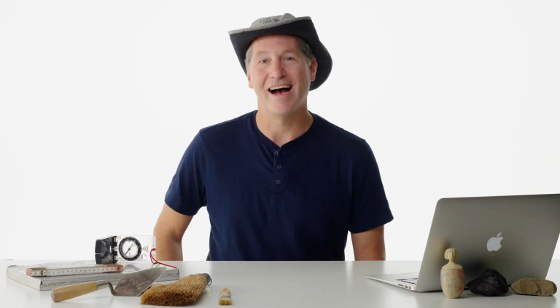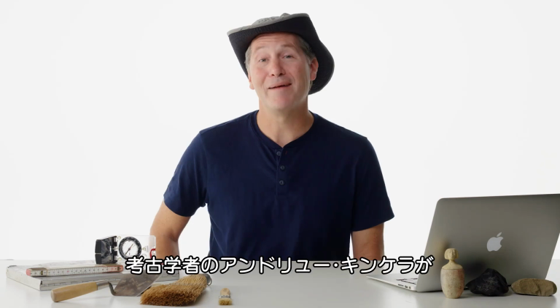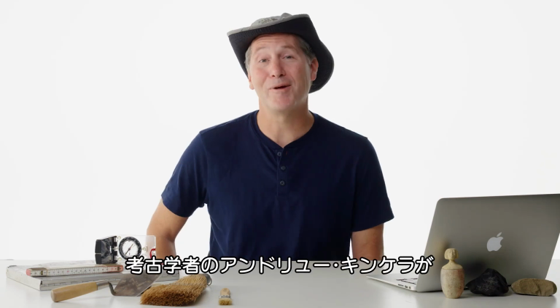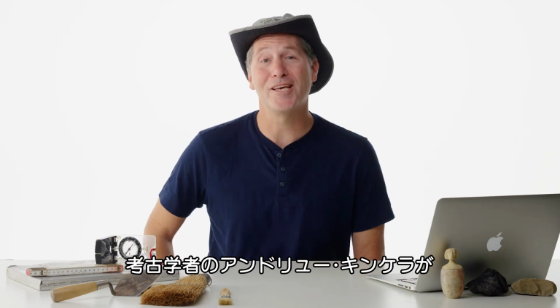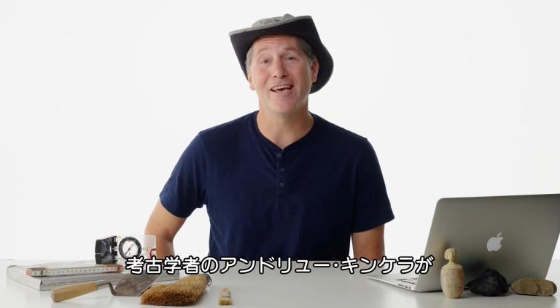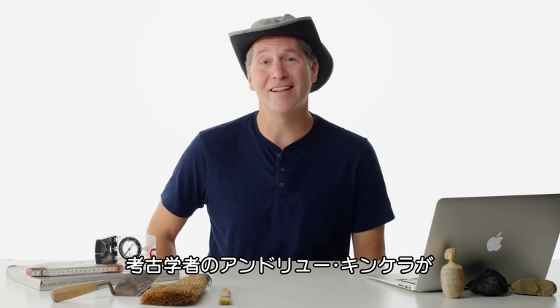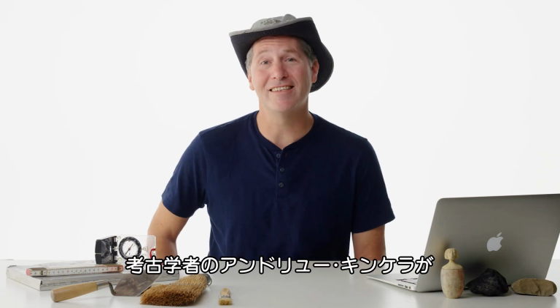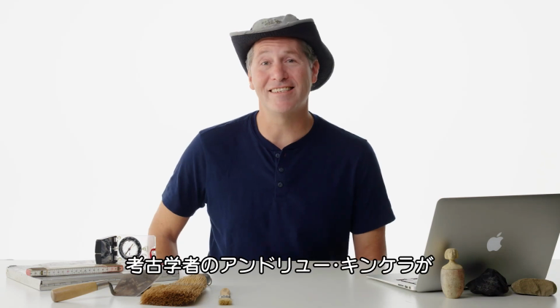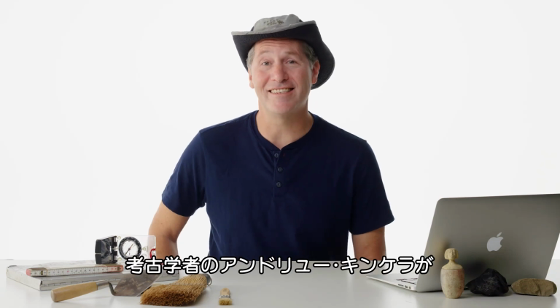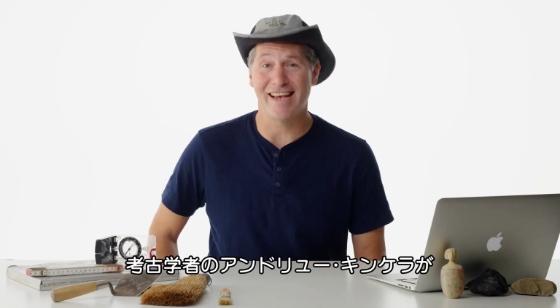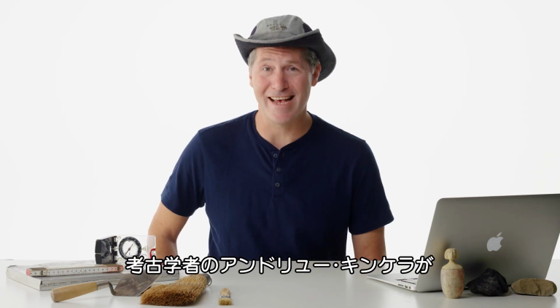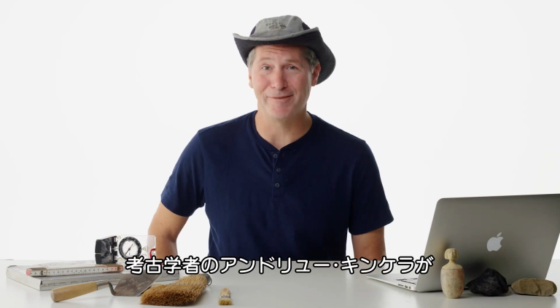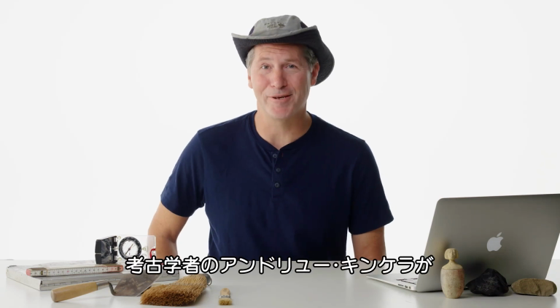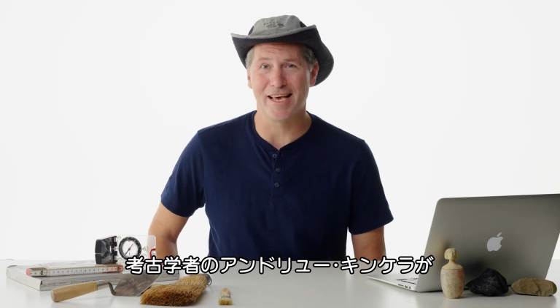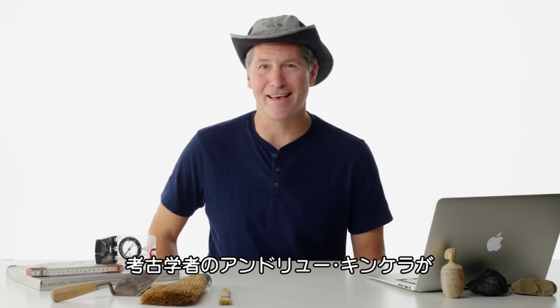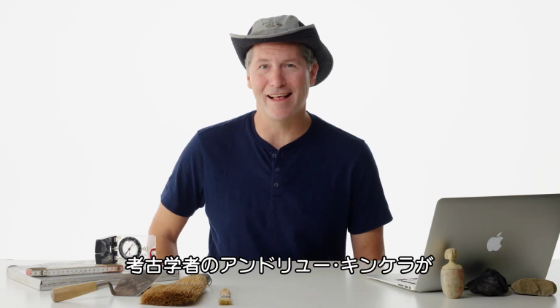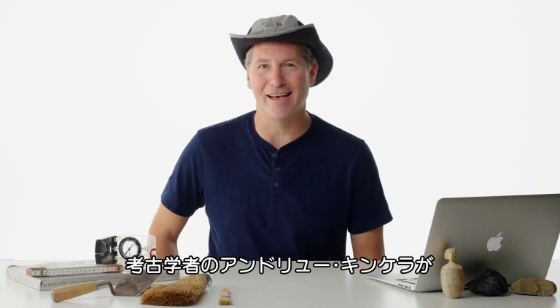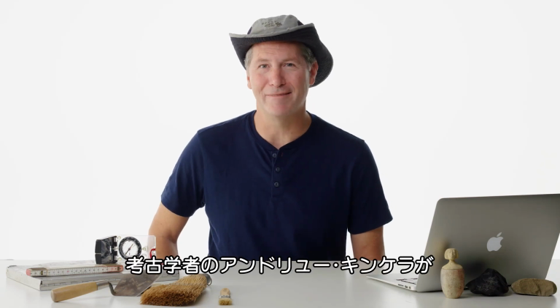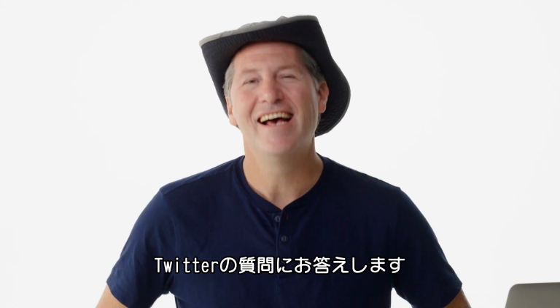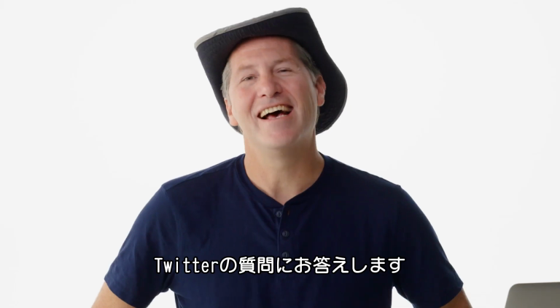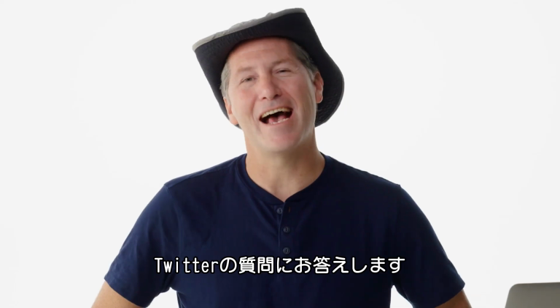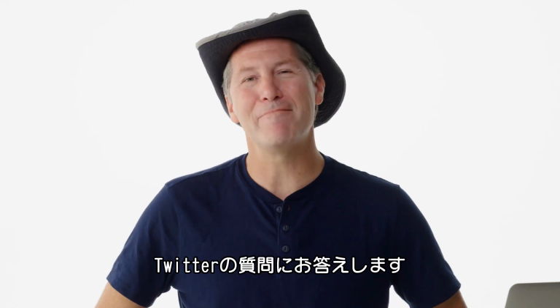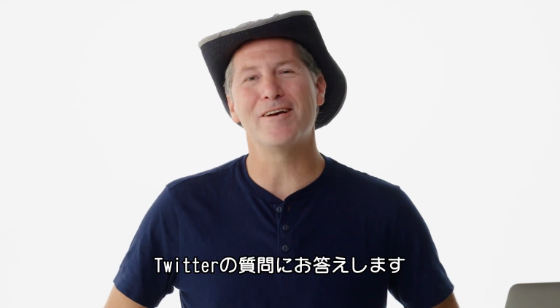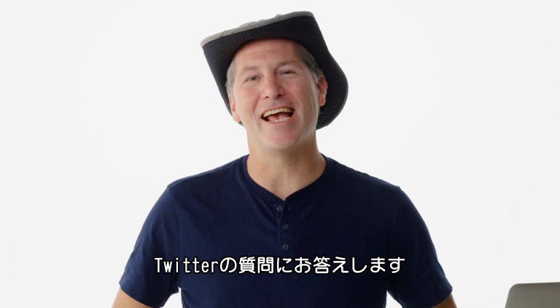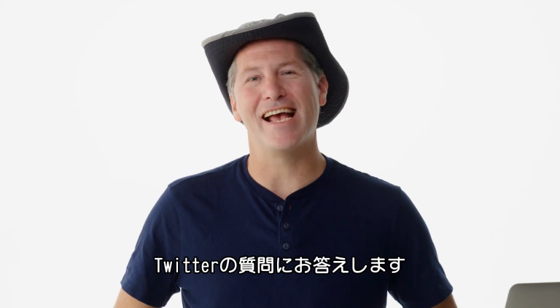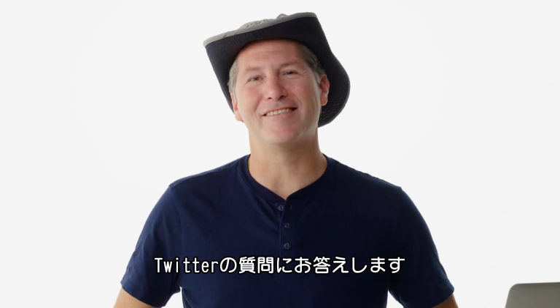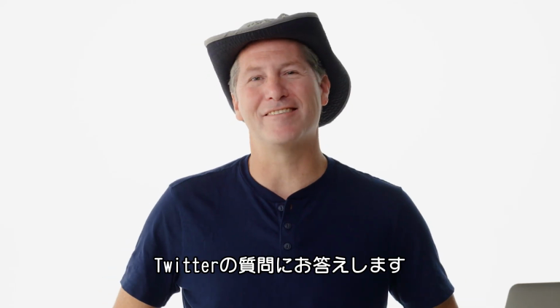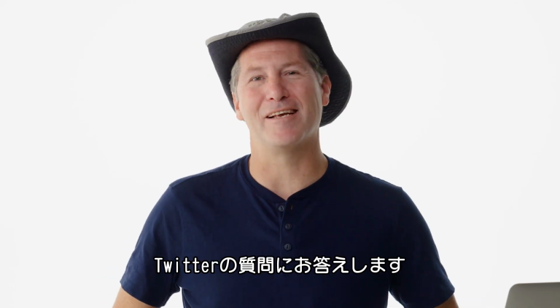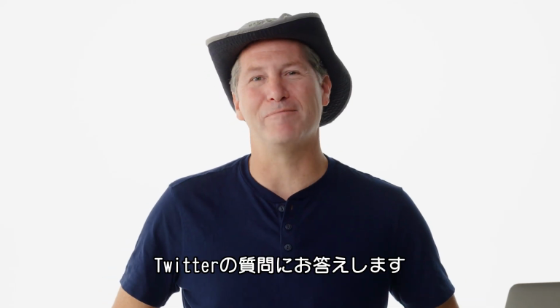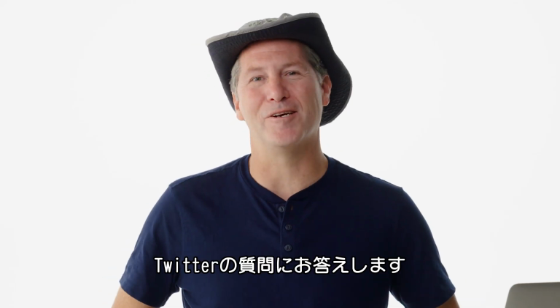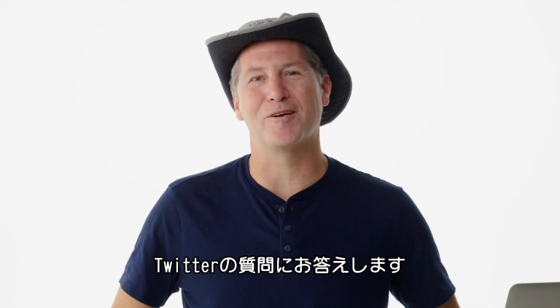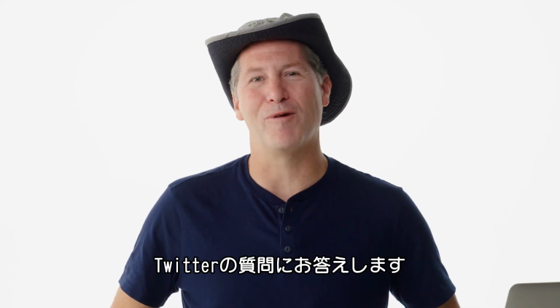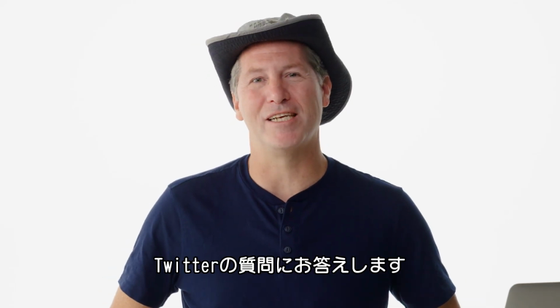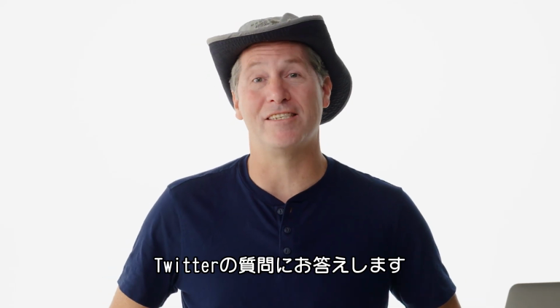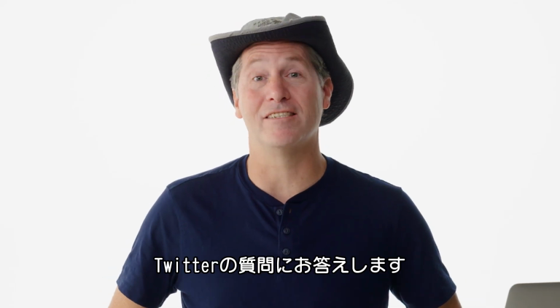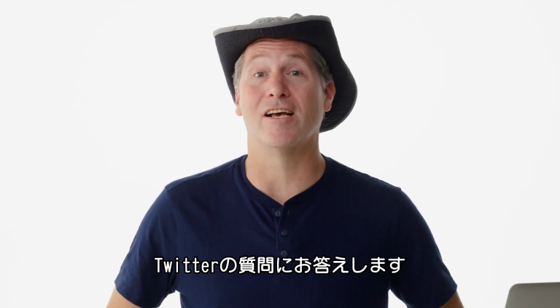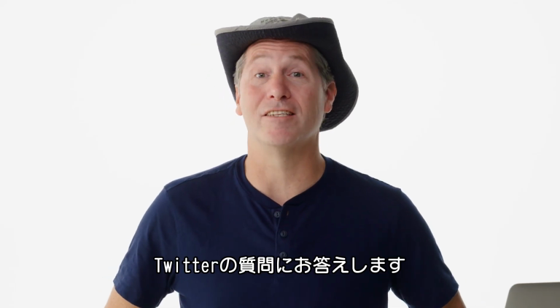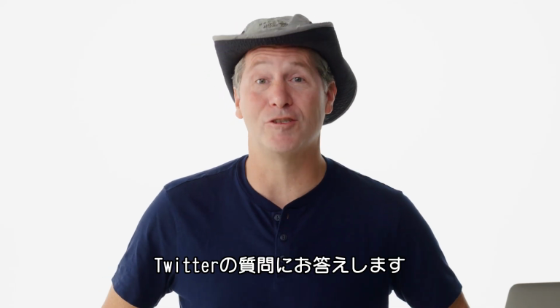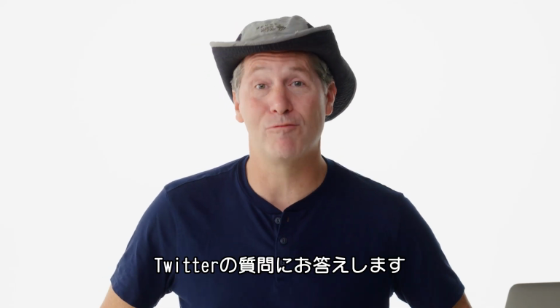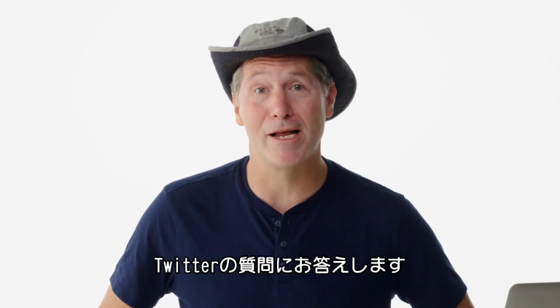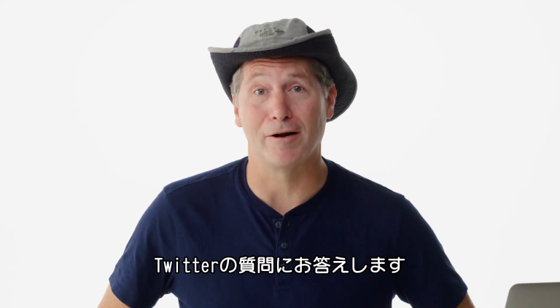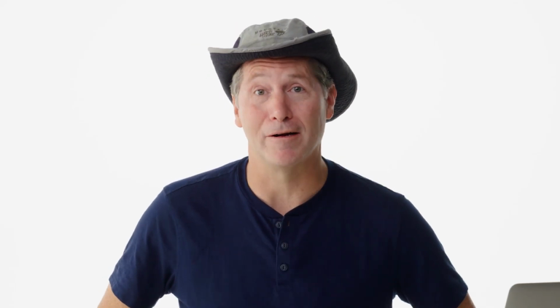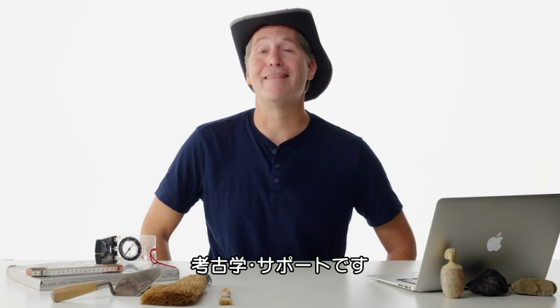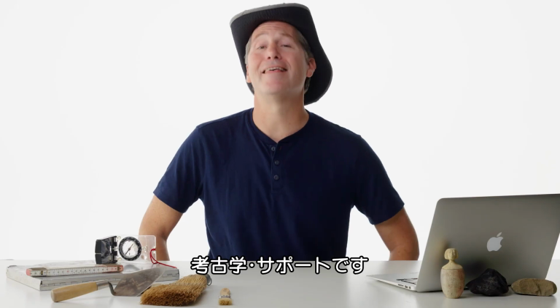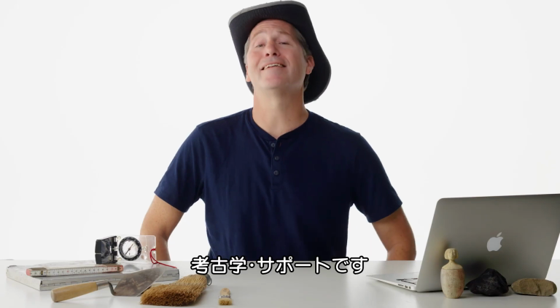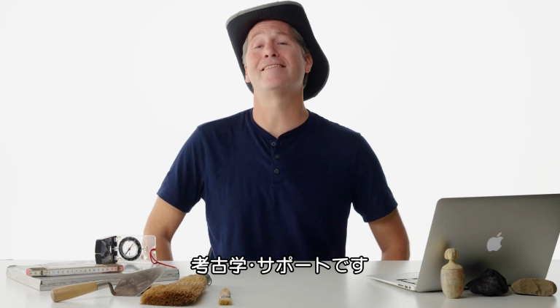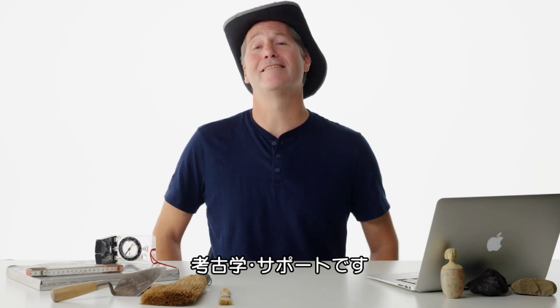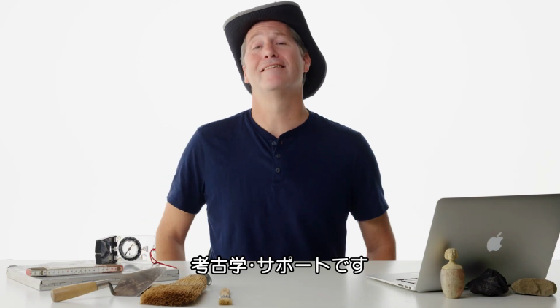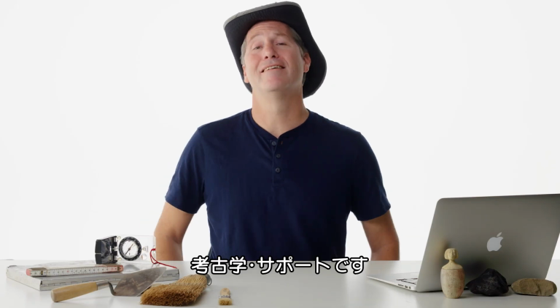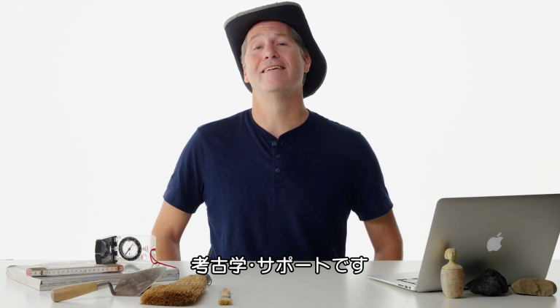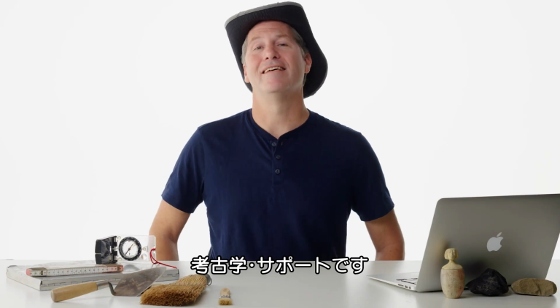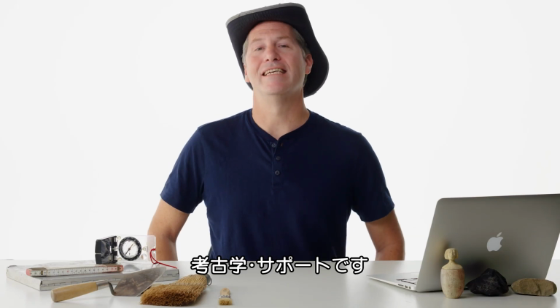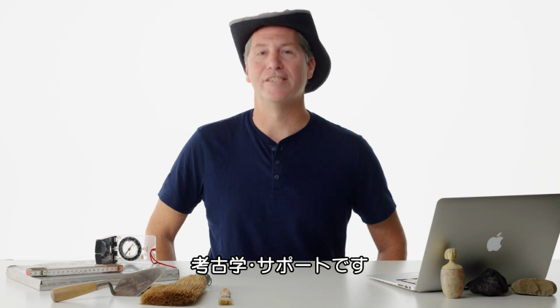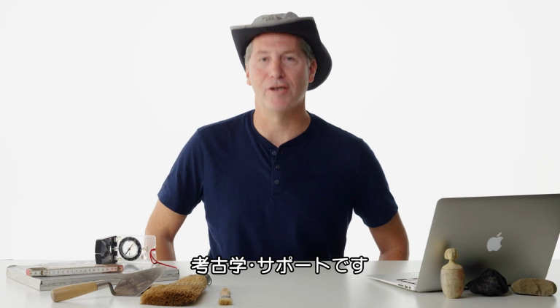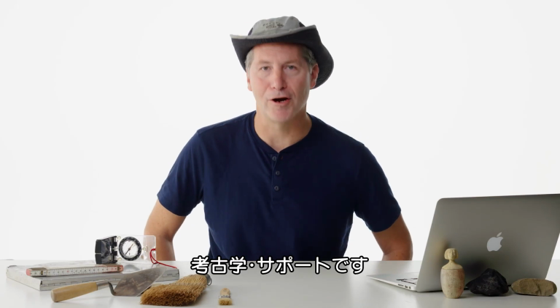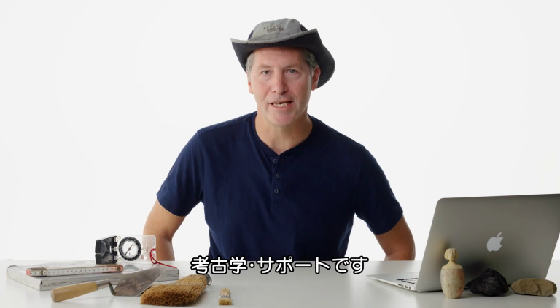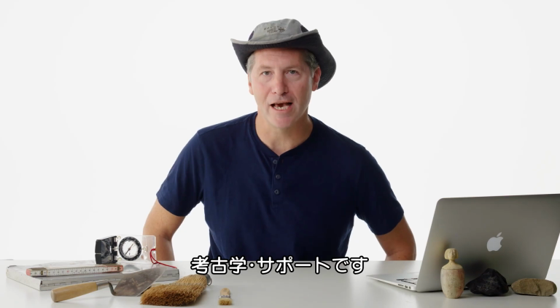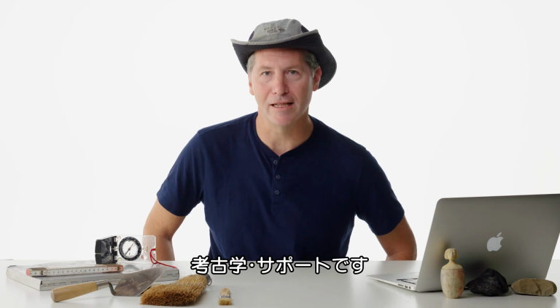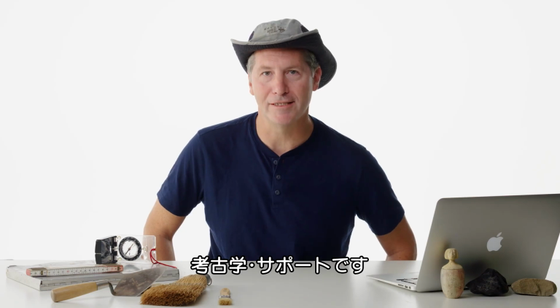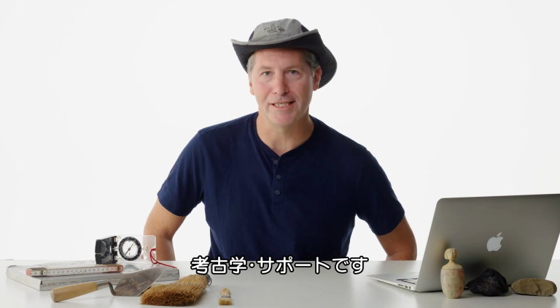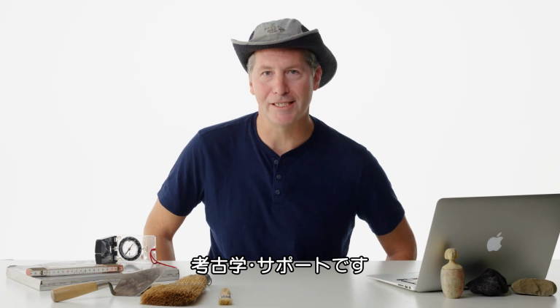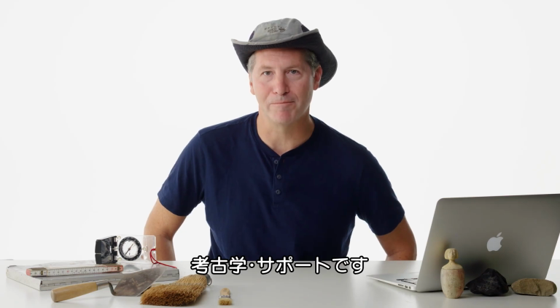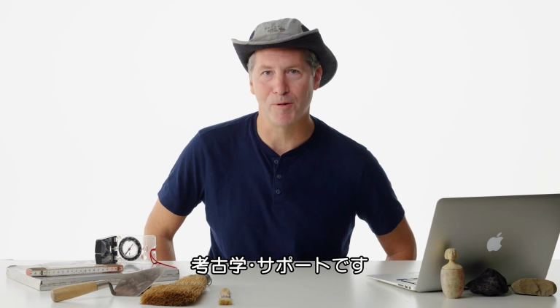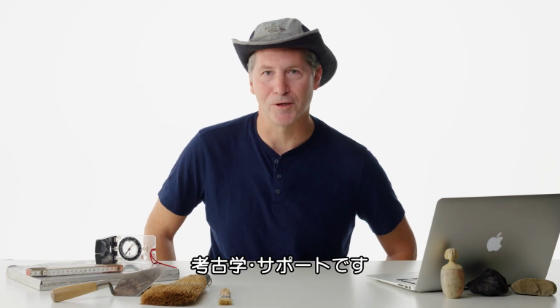I'm archaeologist Andrew Kinkala, and I'm here to answer some of your questions on Twitter. This is Archaeology Support.